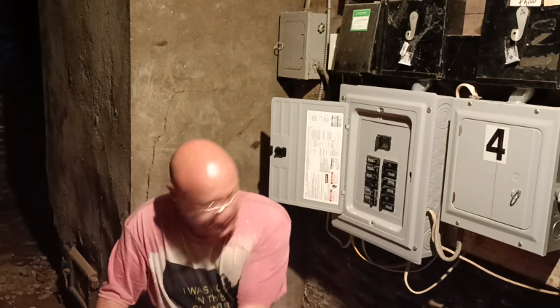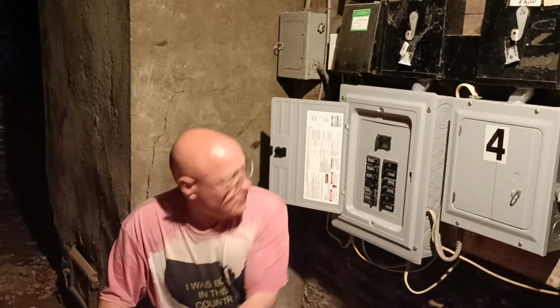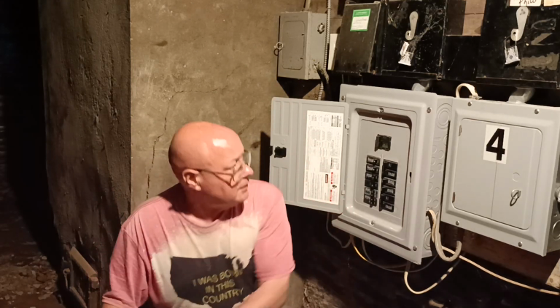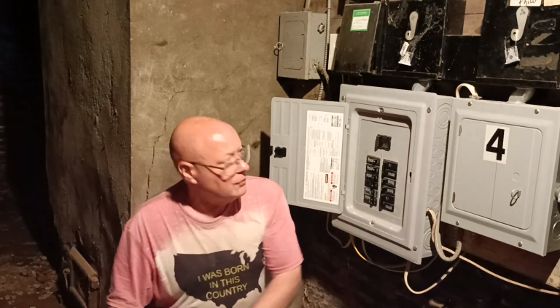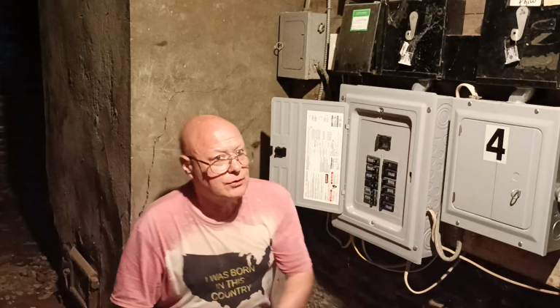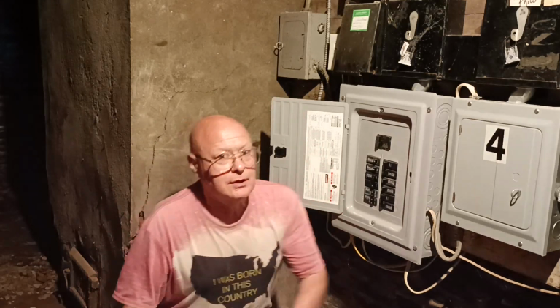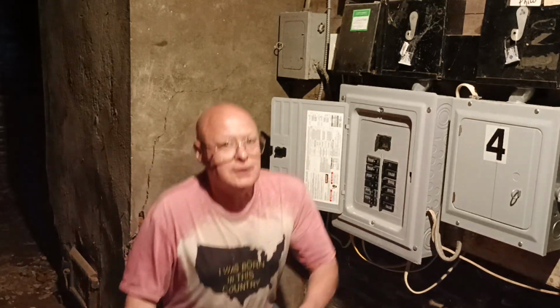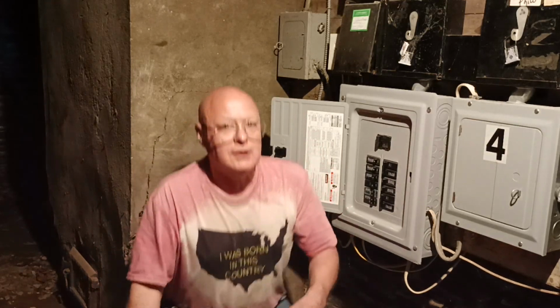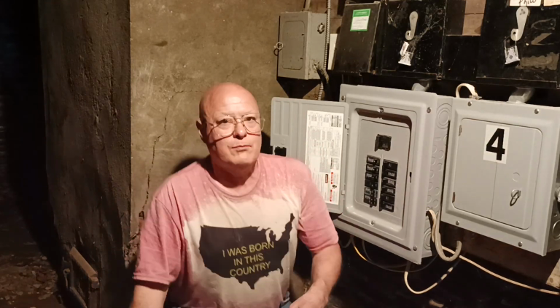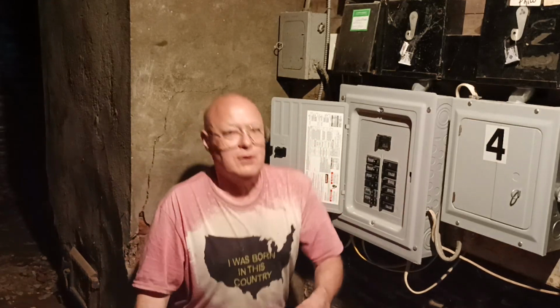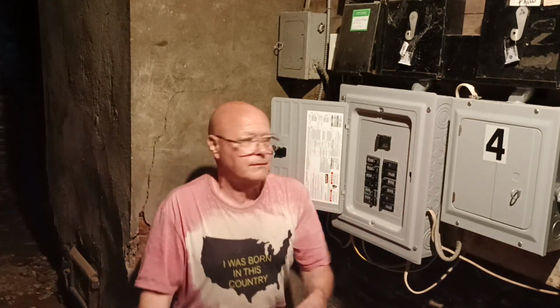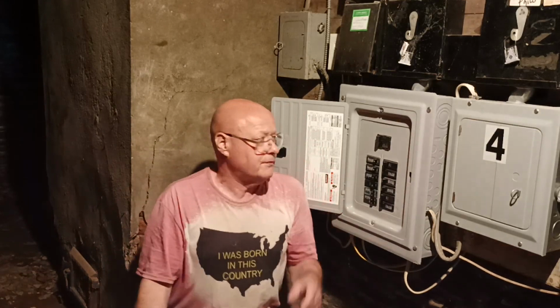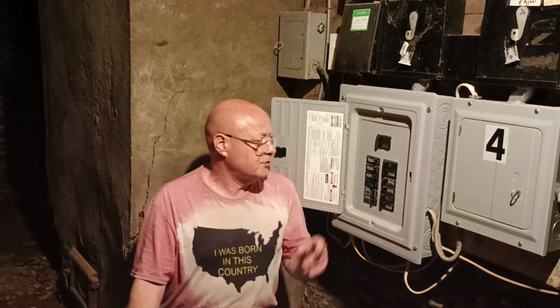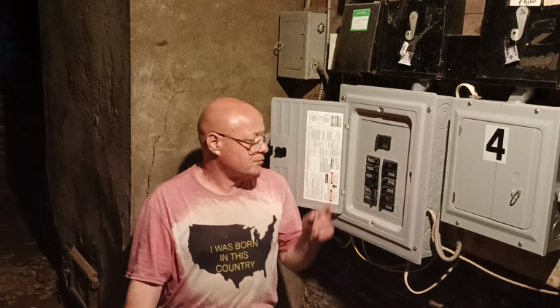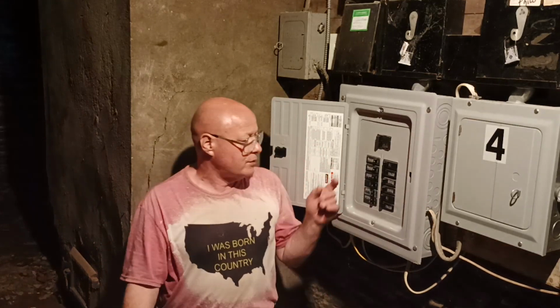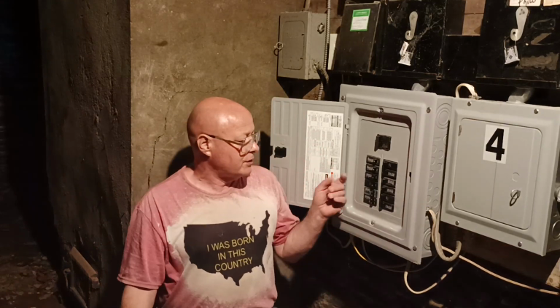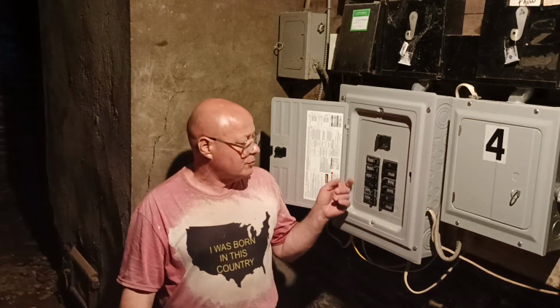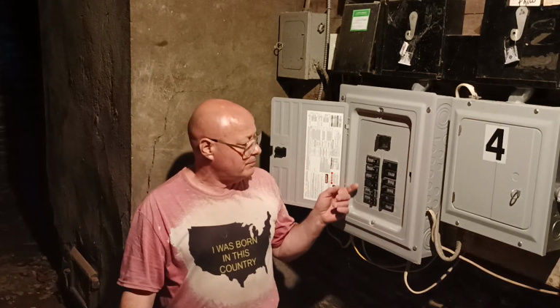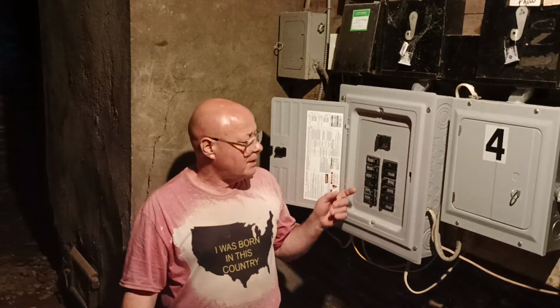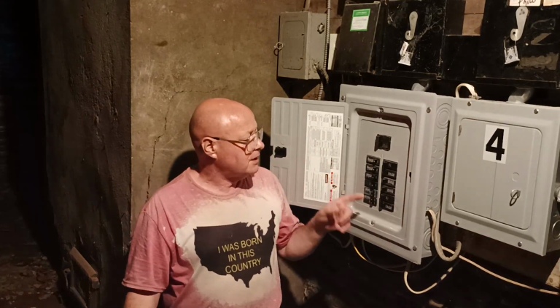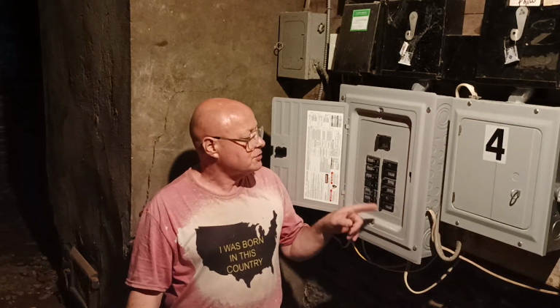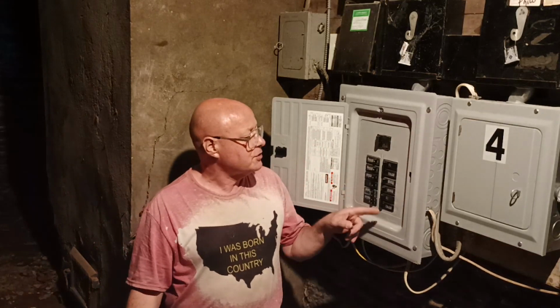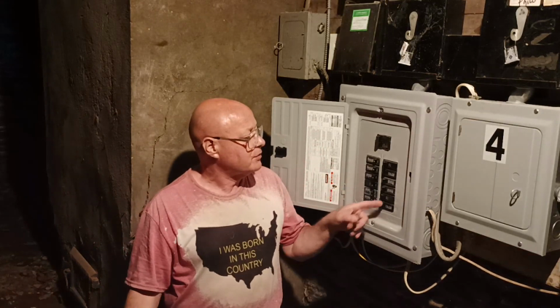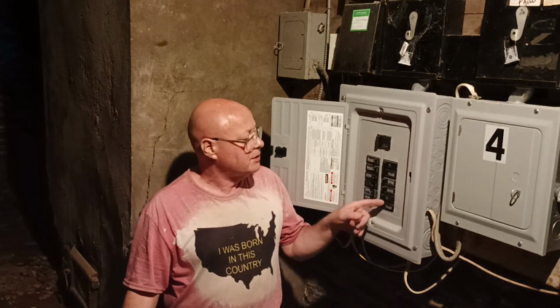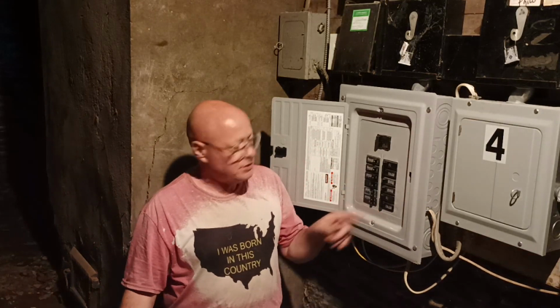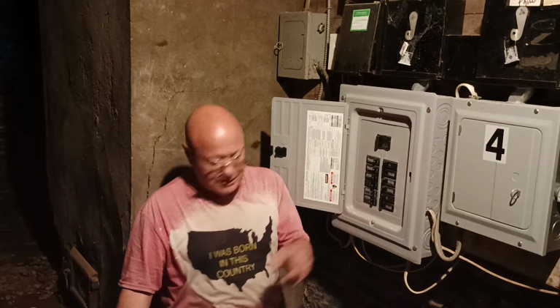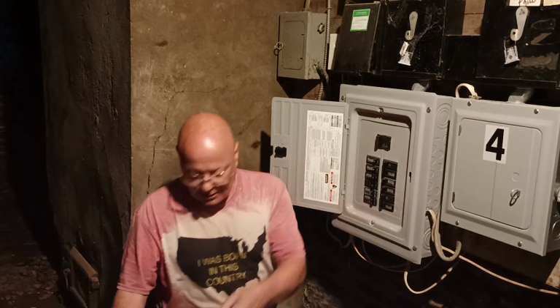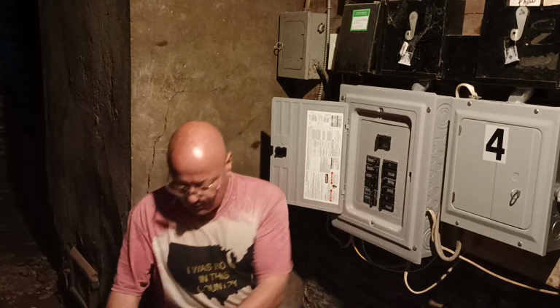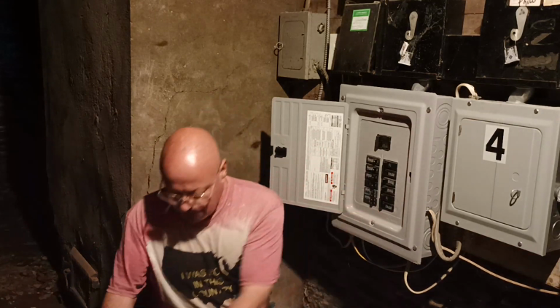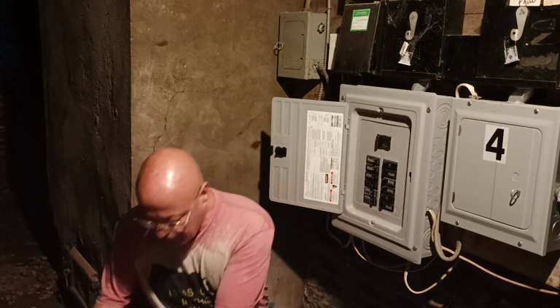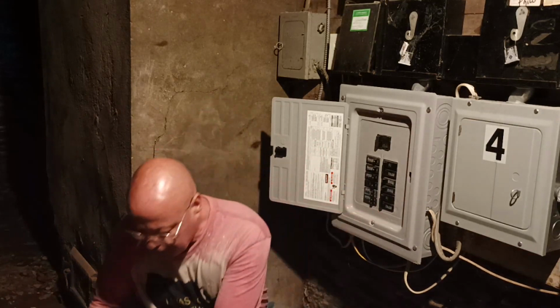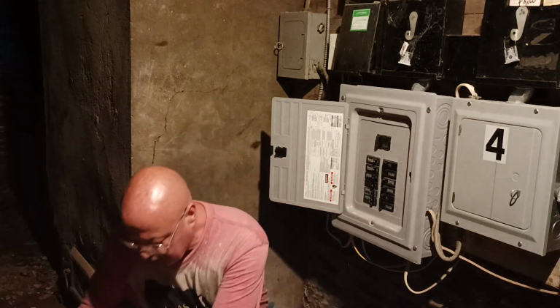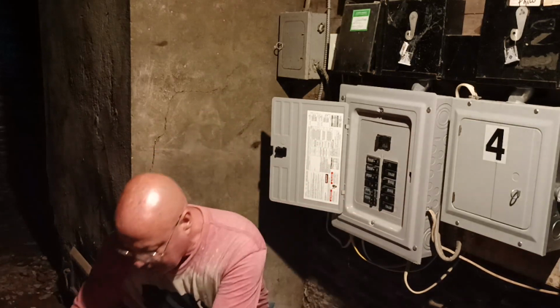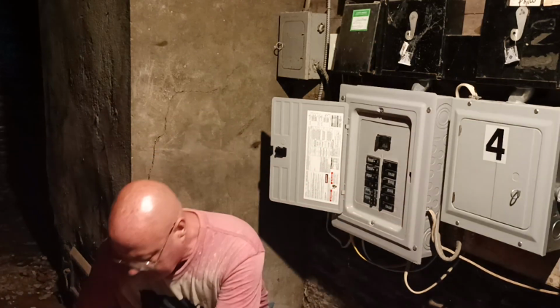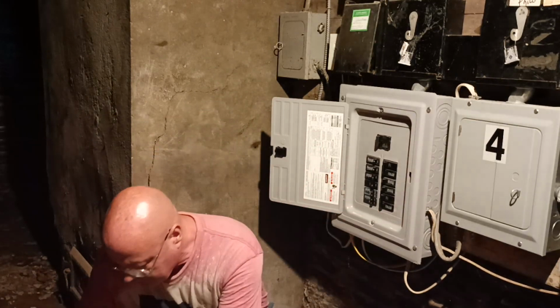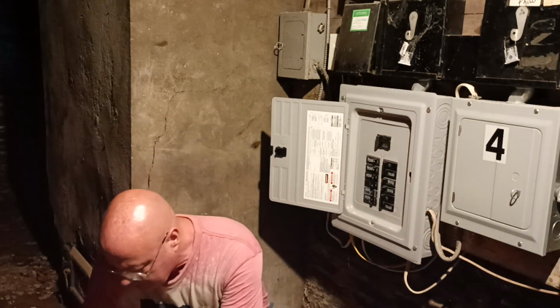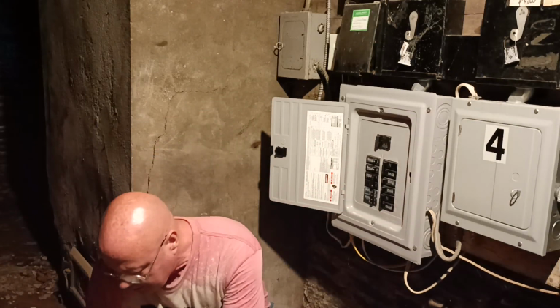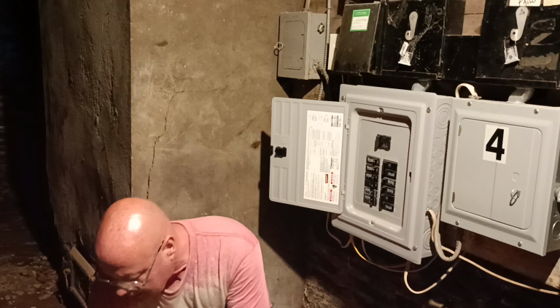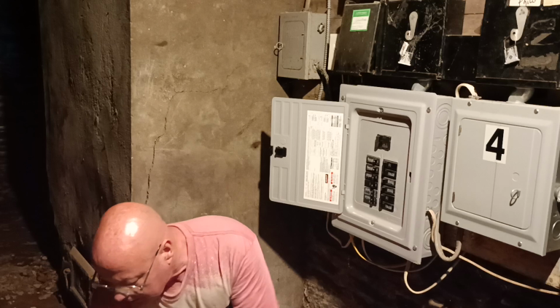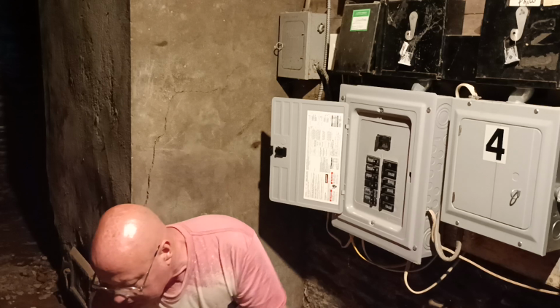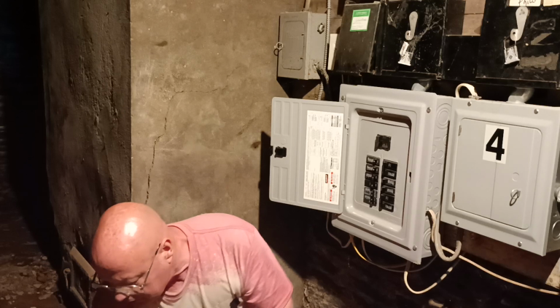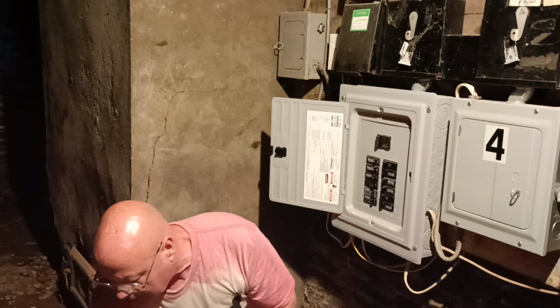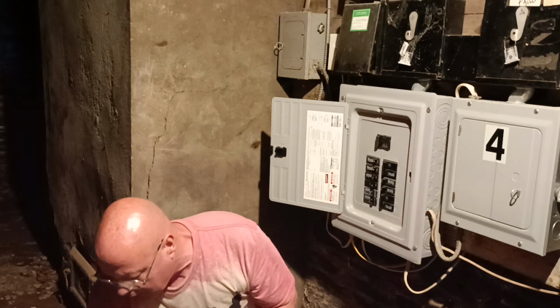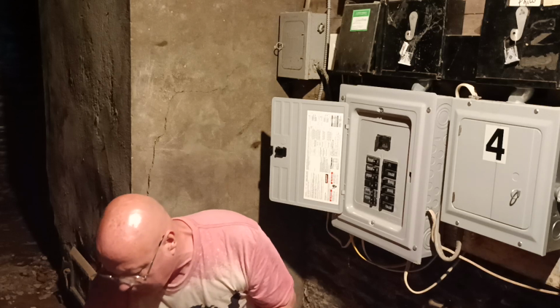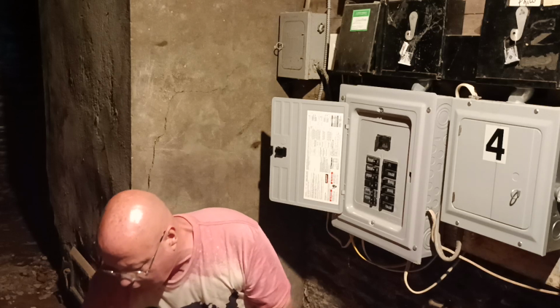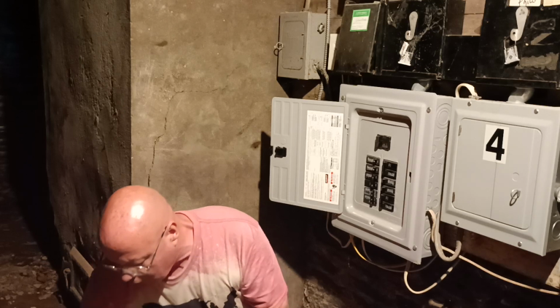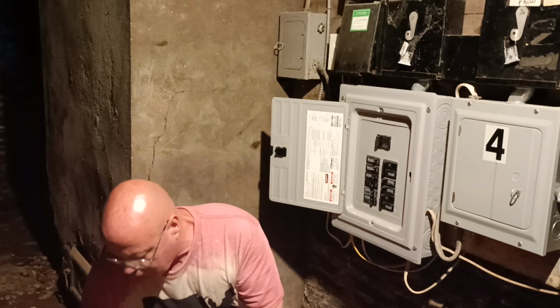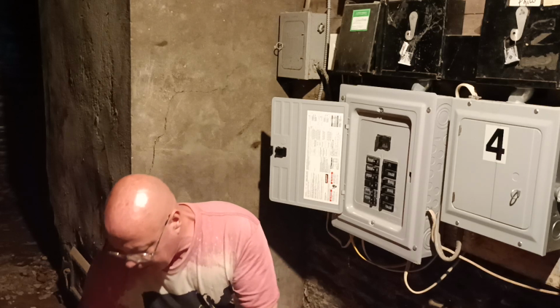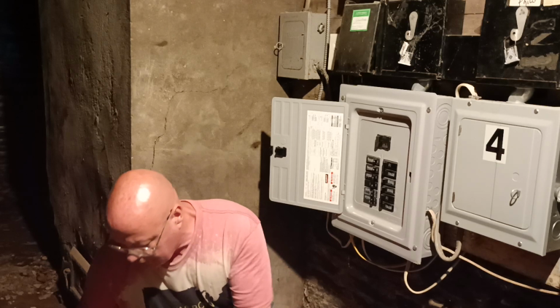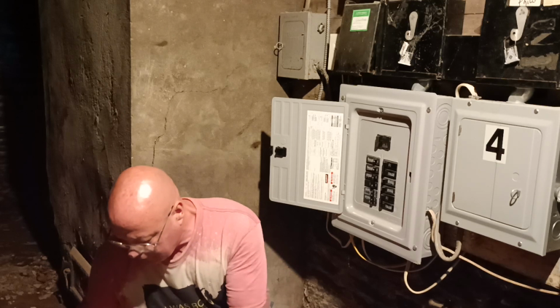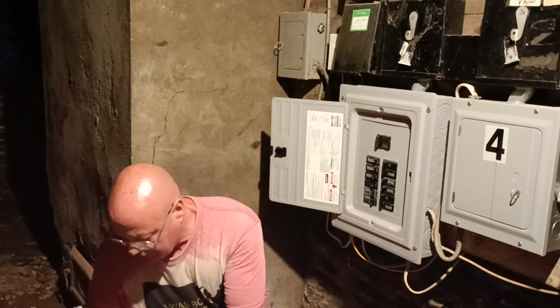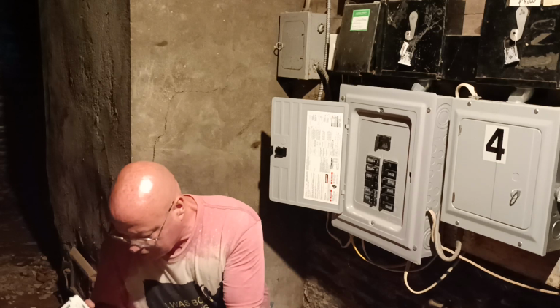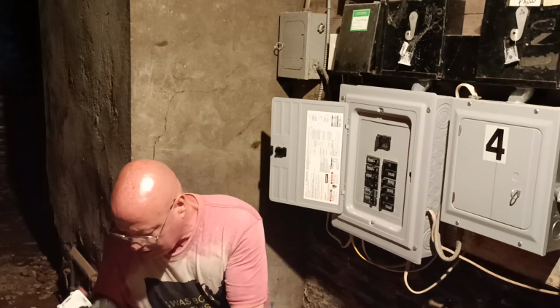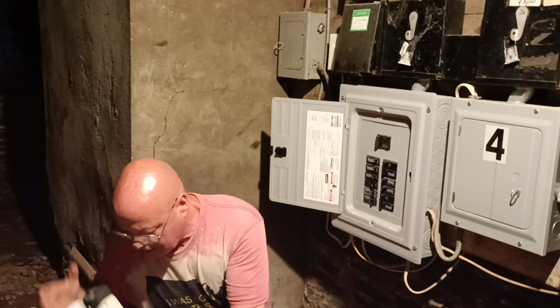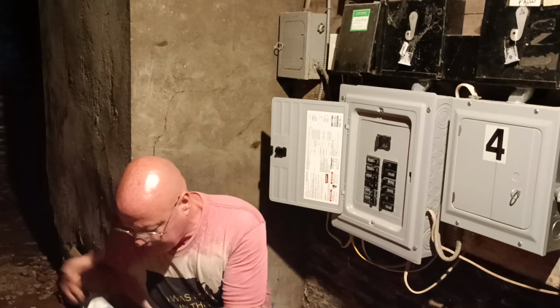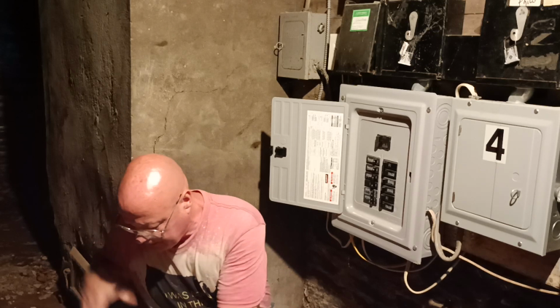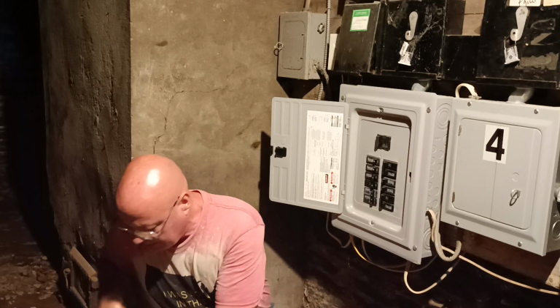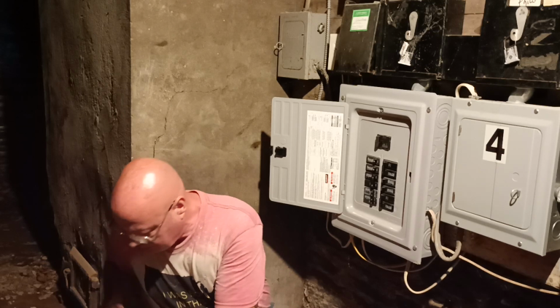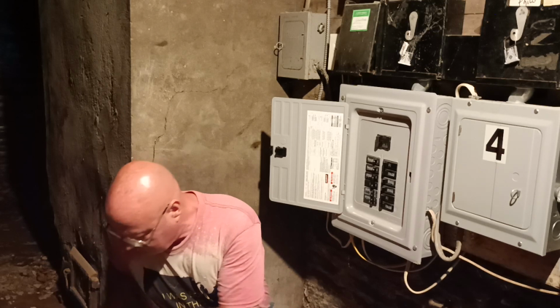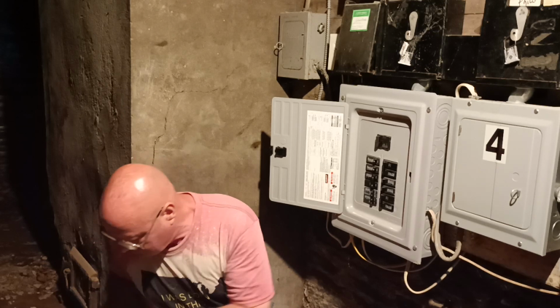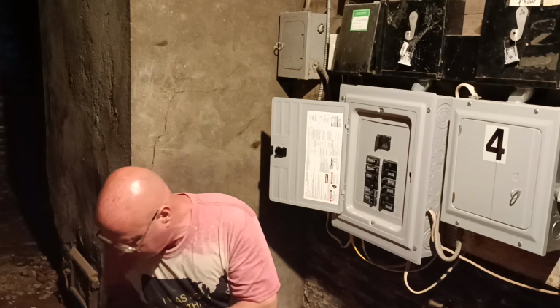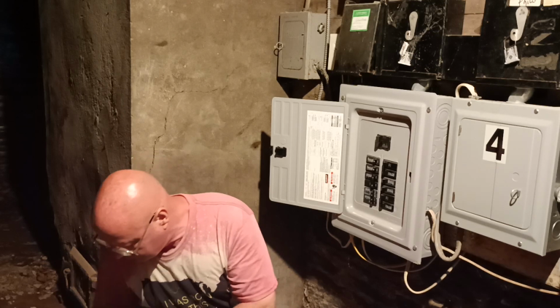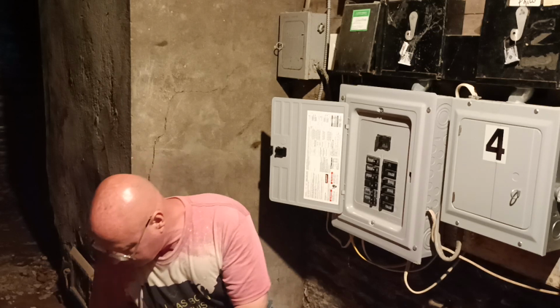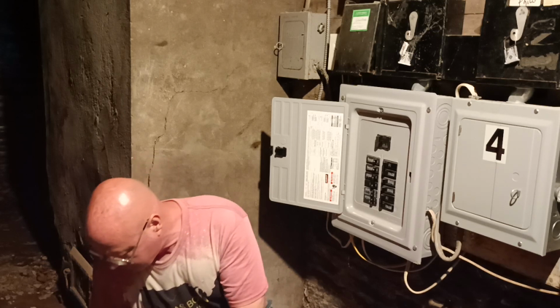We are going to come off of this breaker box and take out a 30 amp double pole breaker that is not being used.